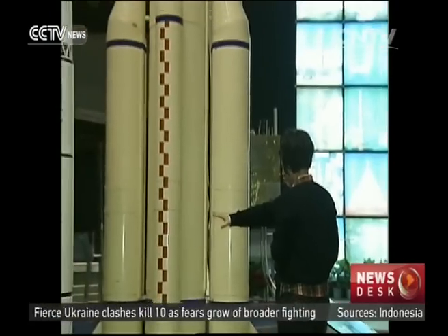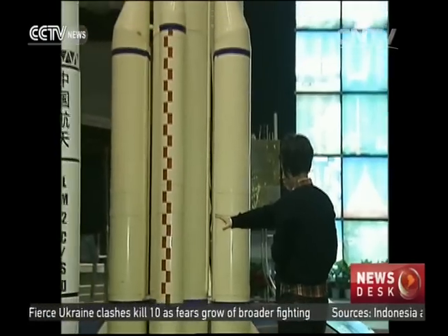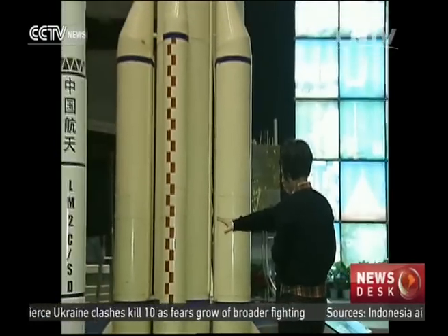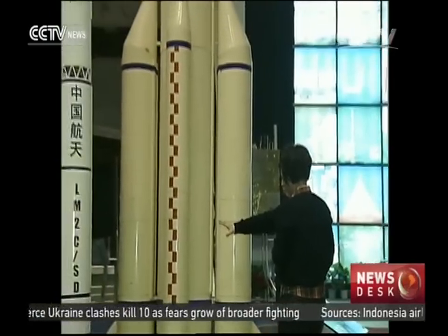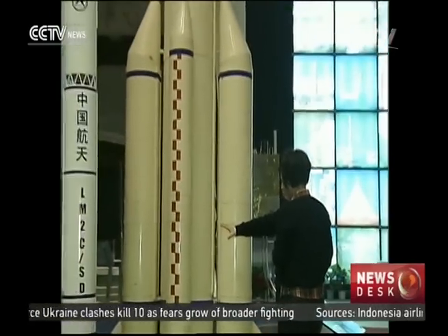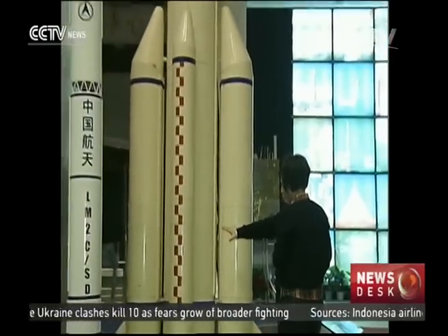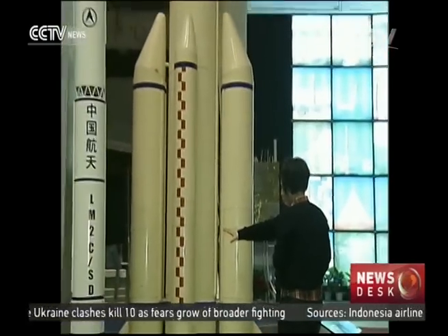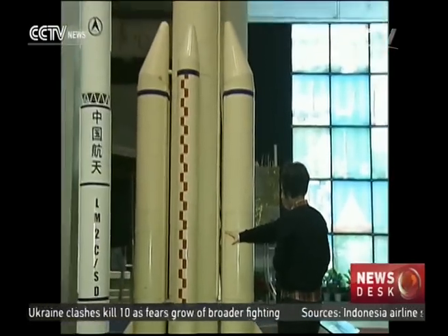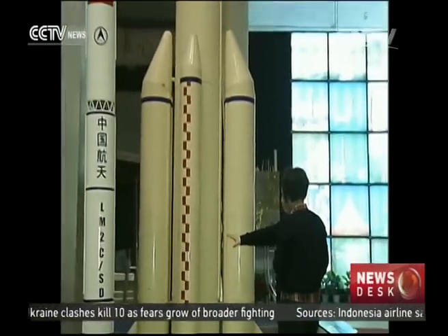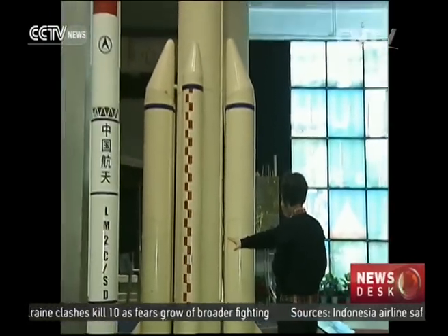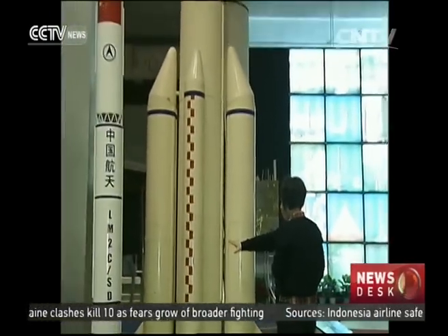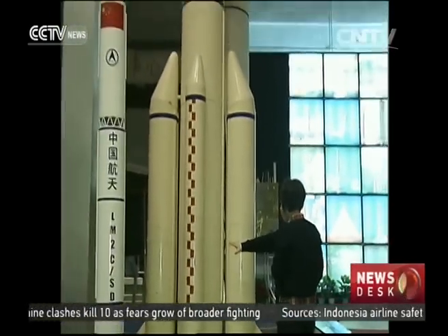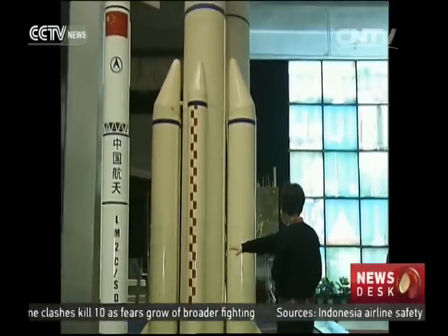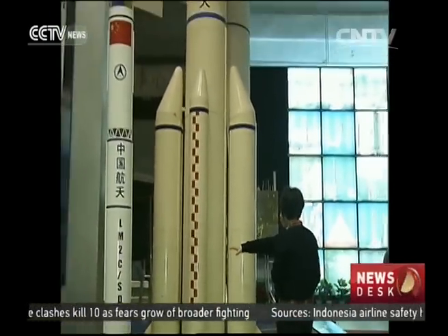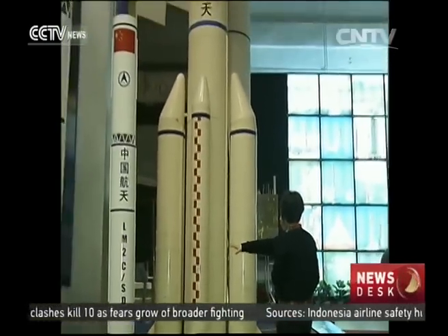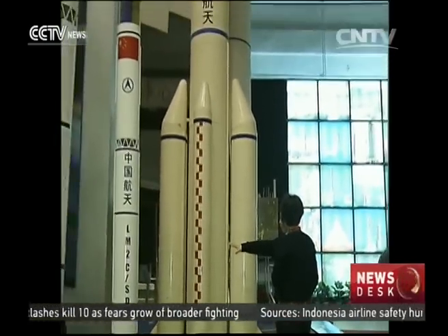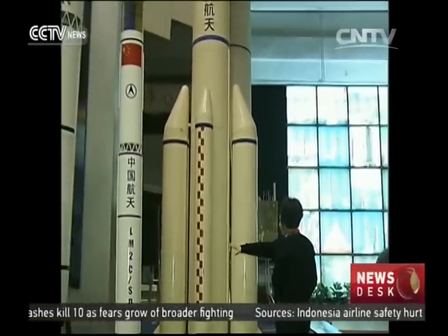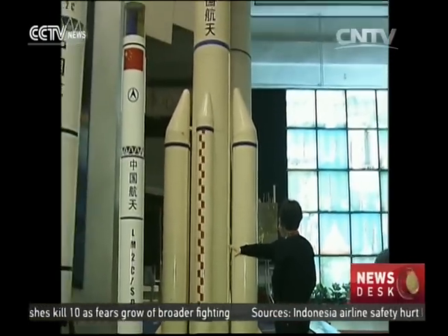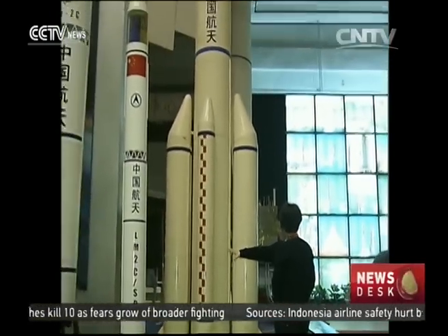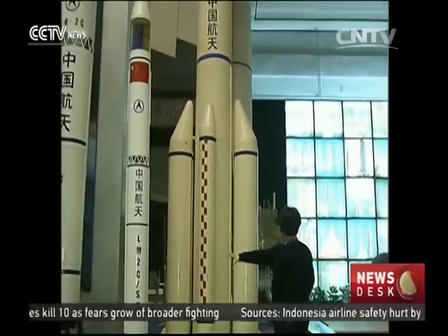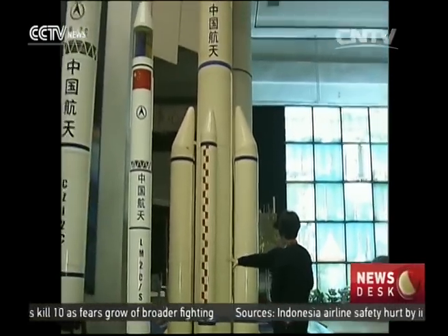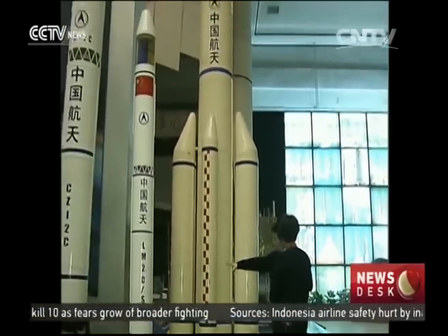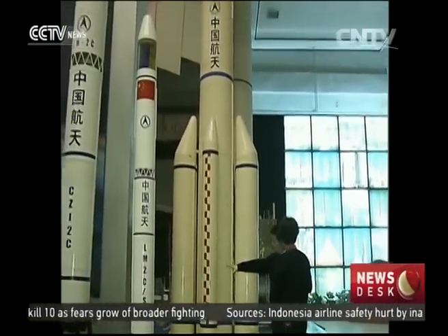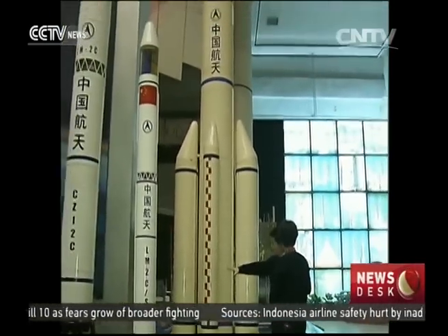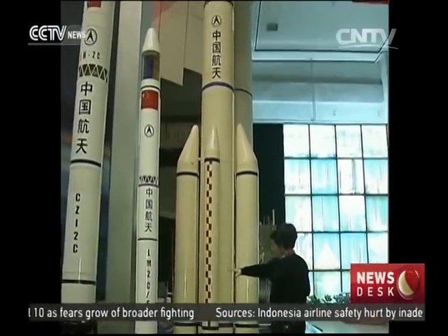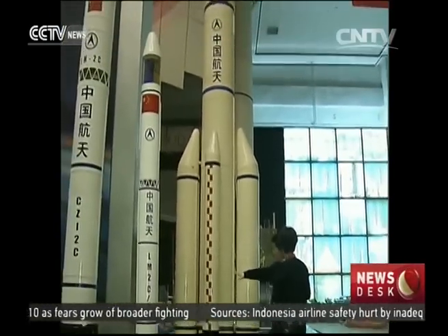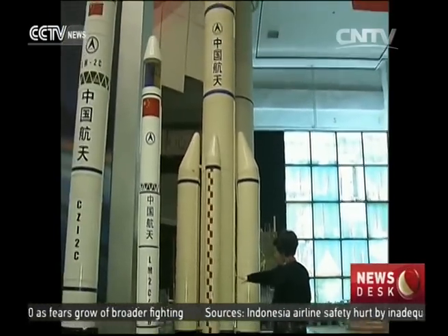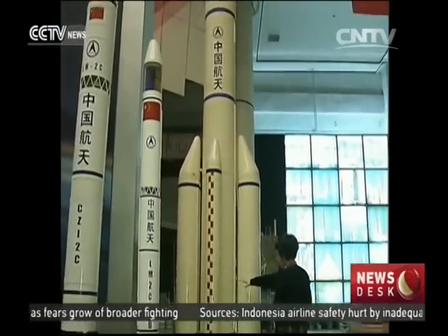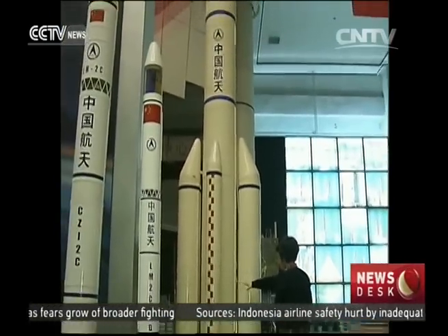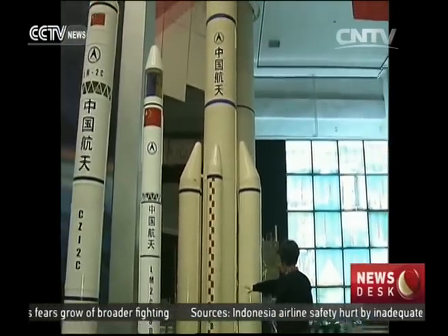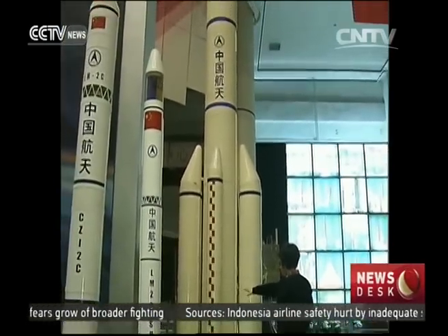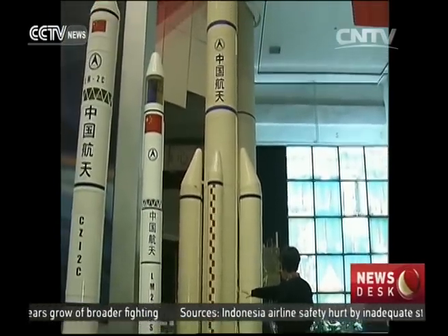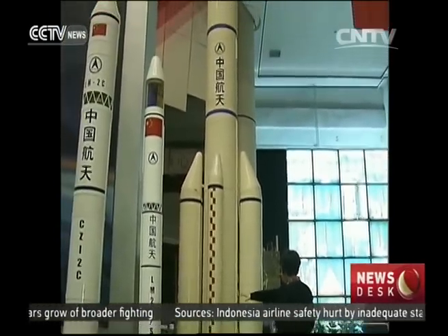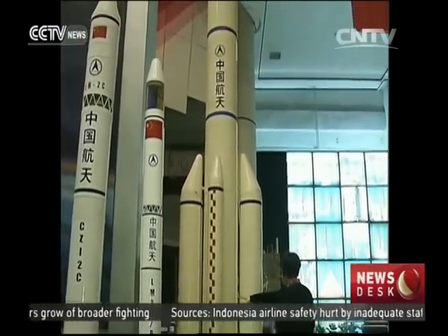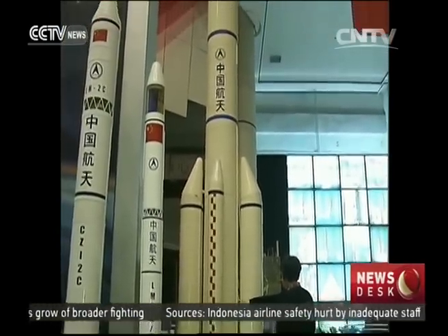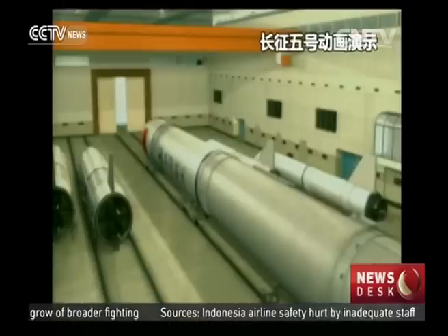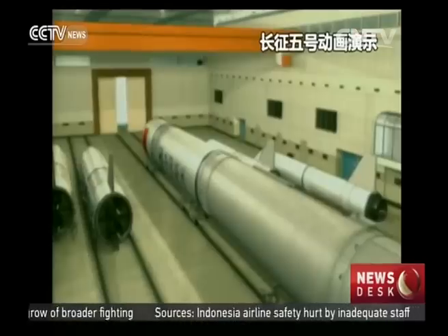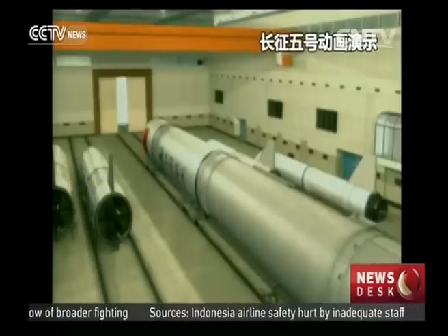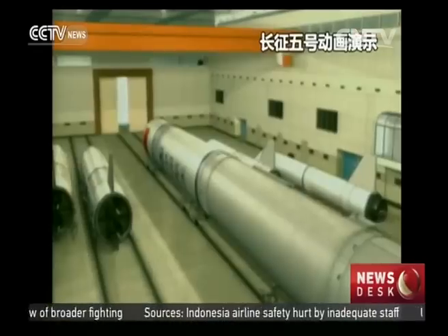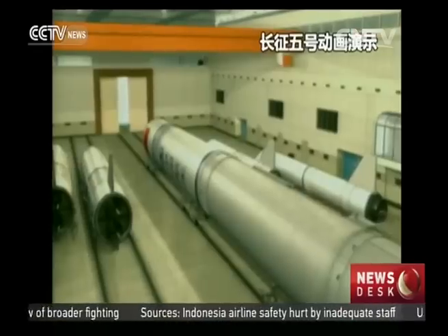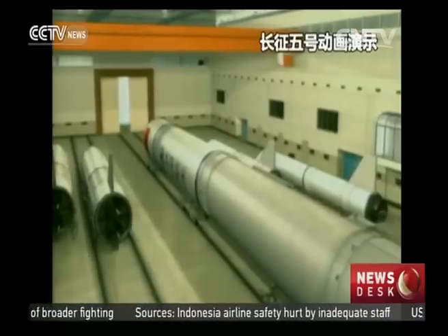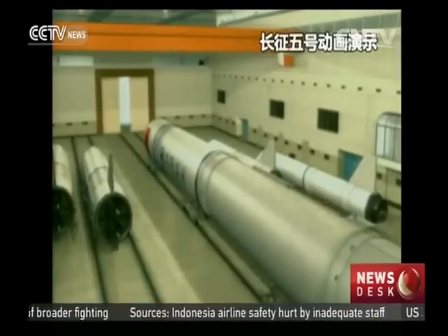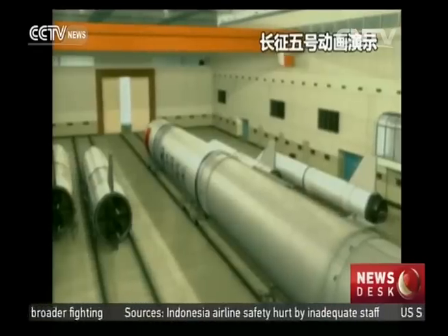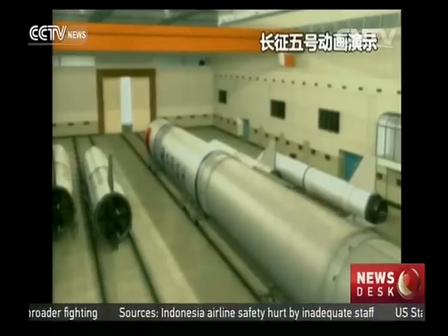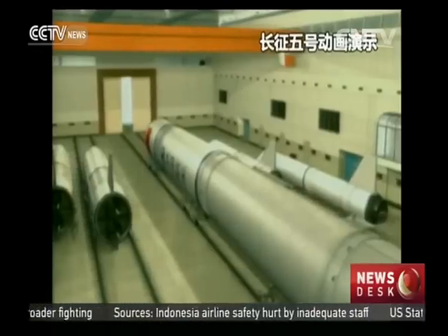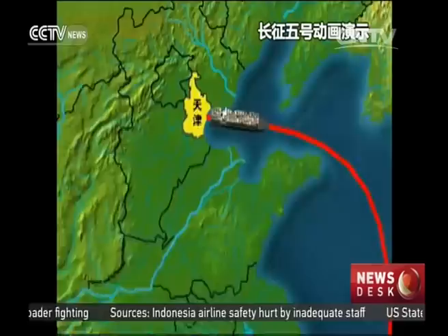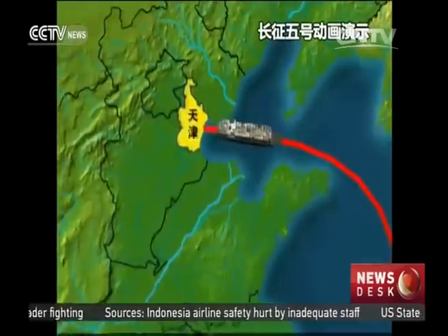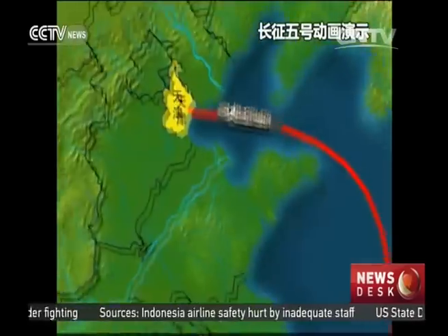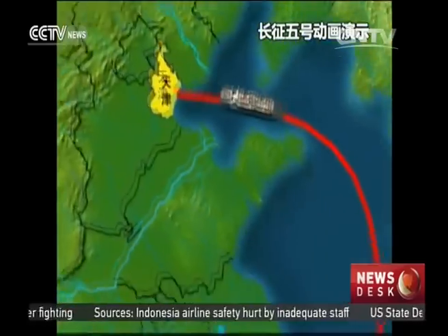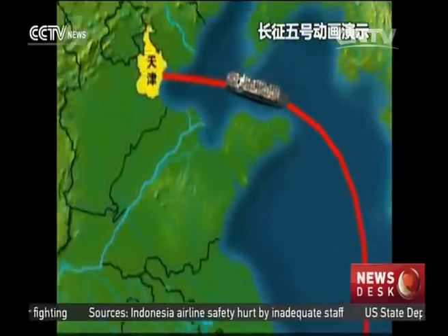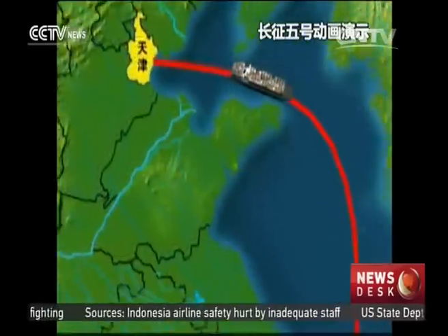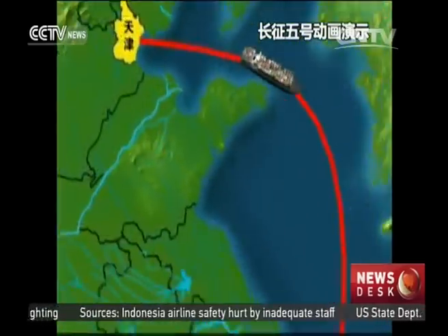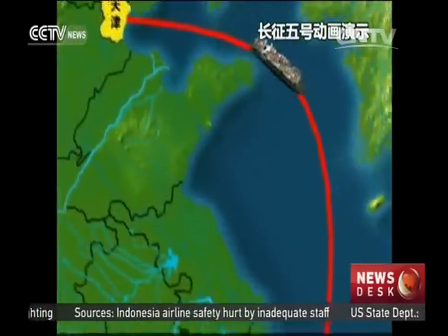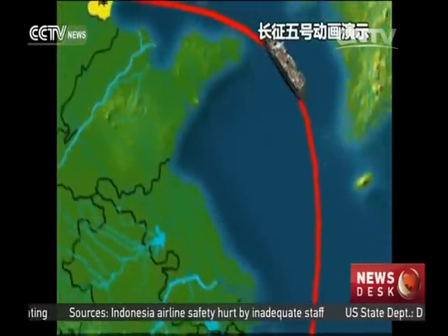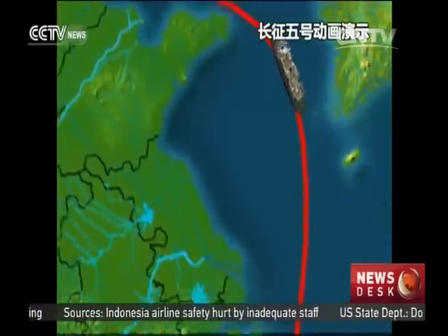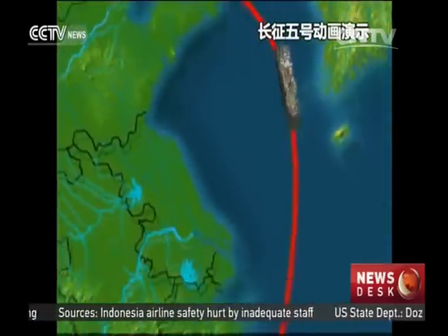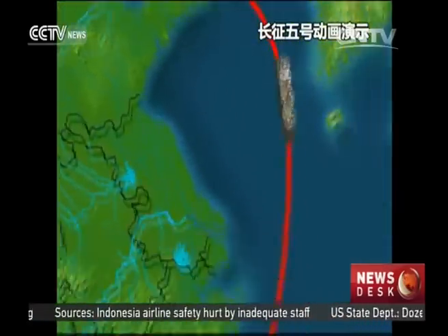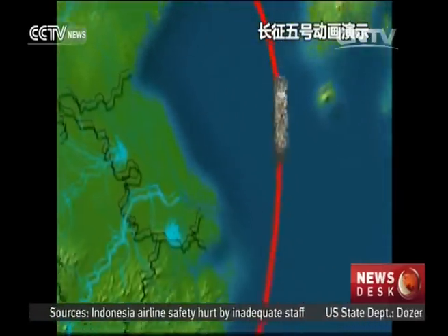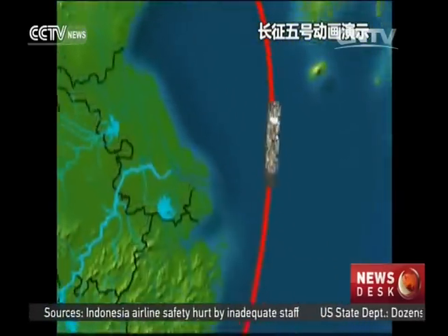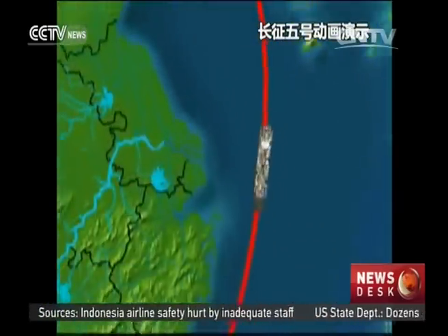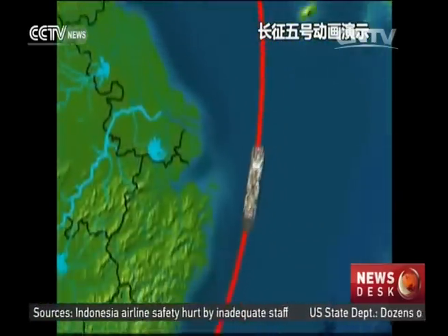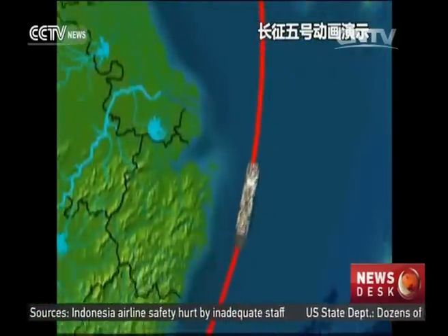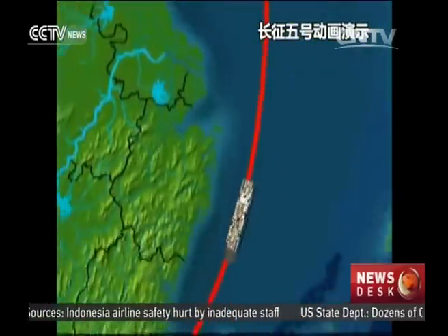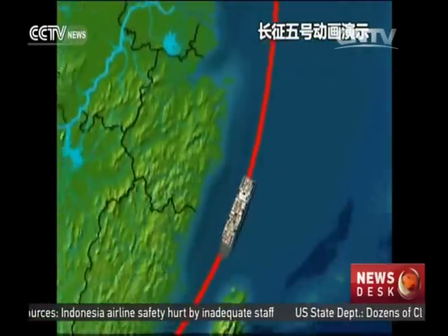After finishing all of its ground tasks, the Long March 5 will be shipped to Hainan for its launch scheduled in 2016.